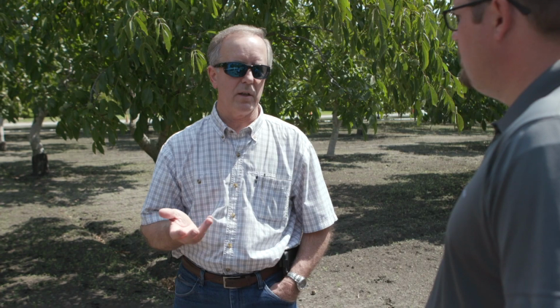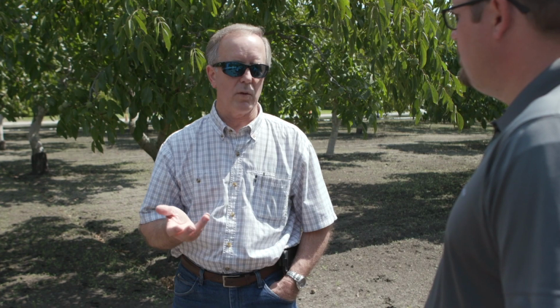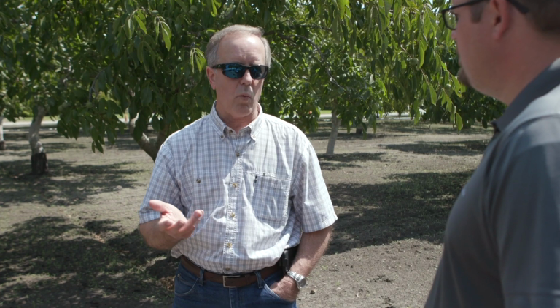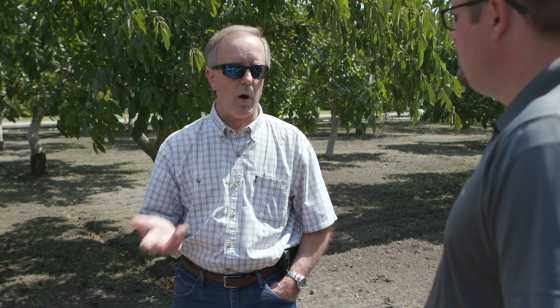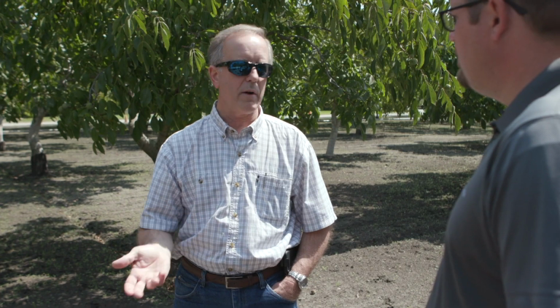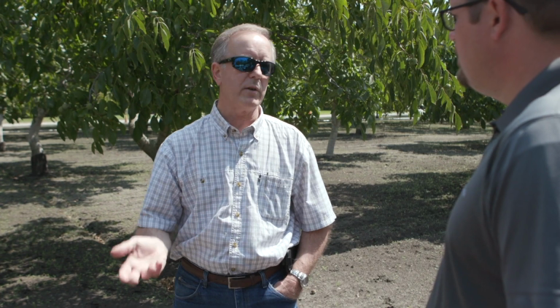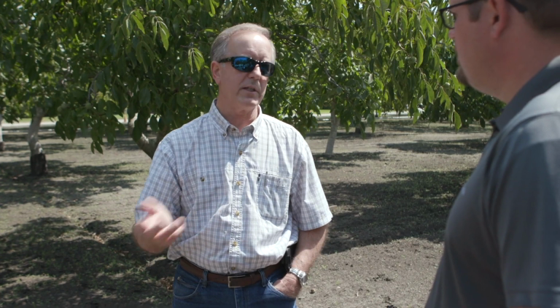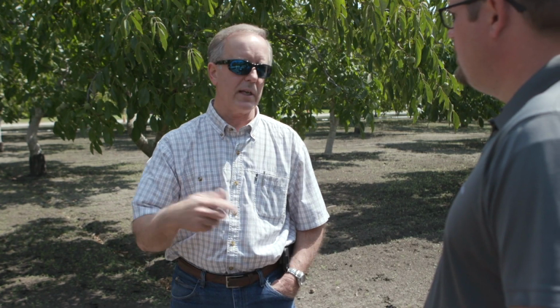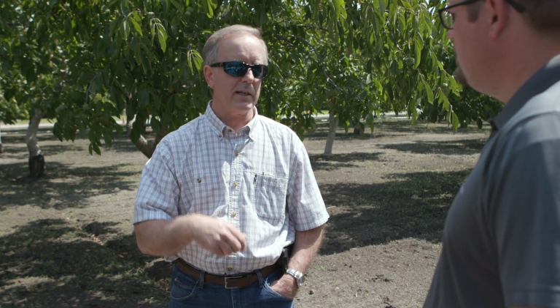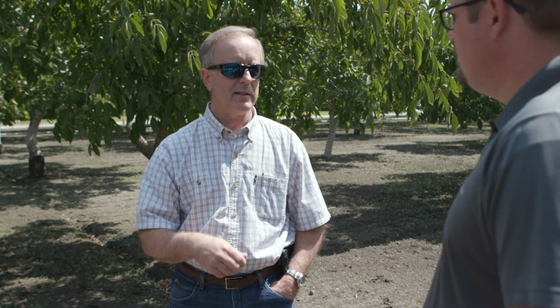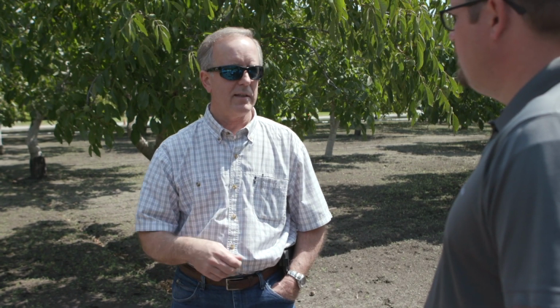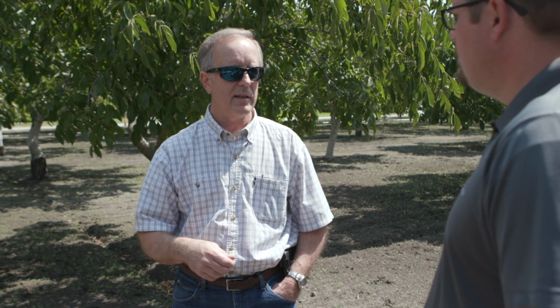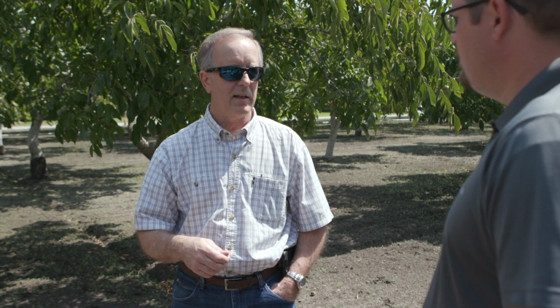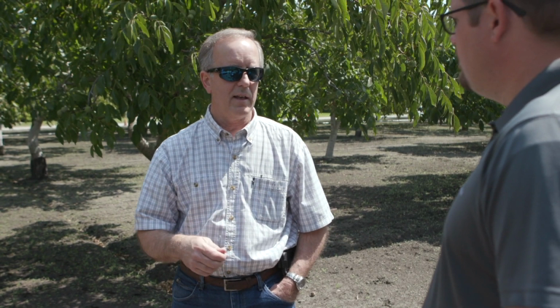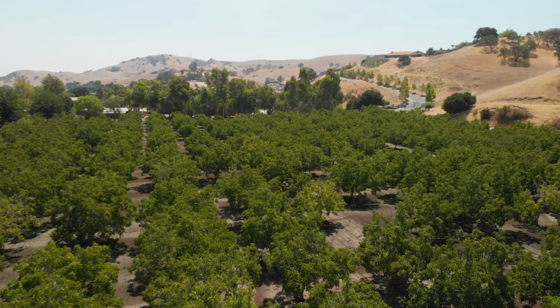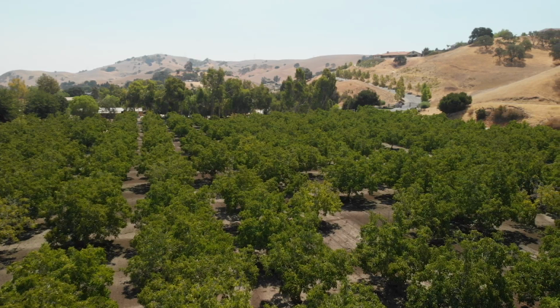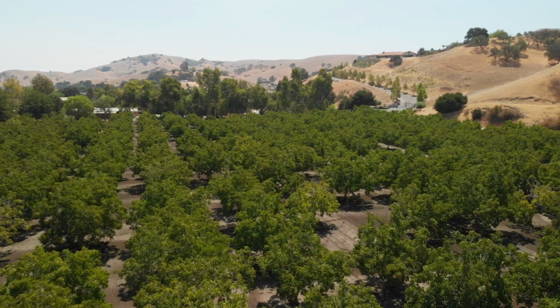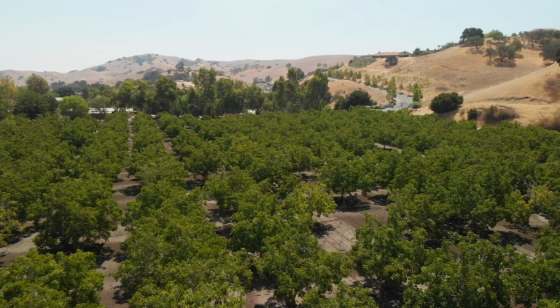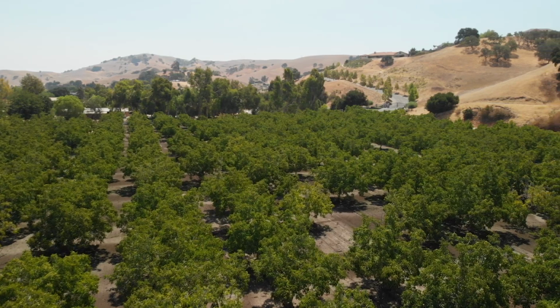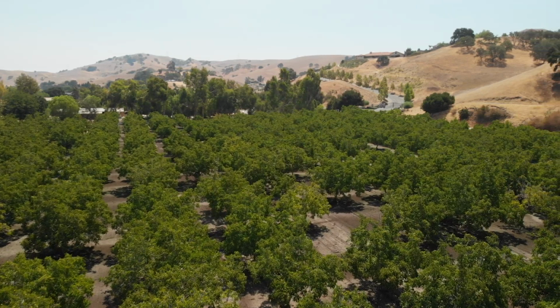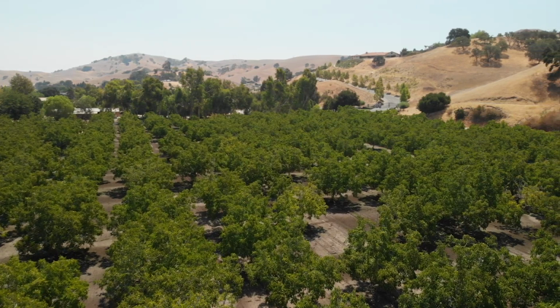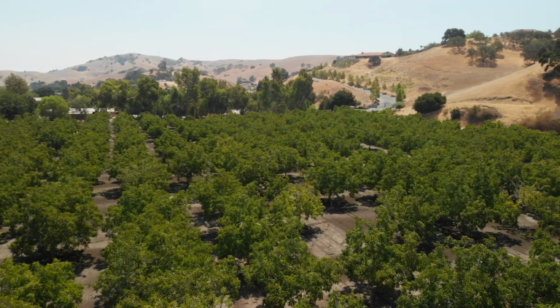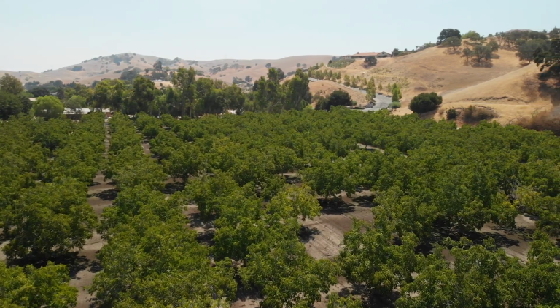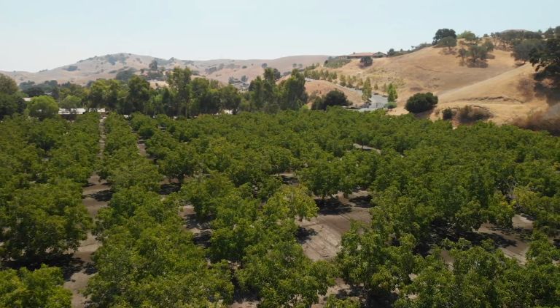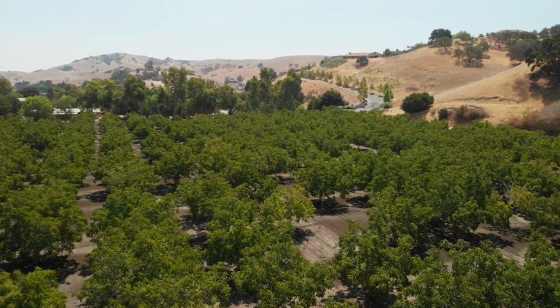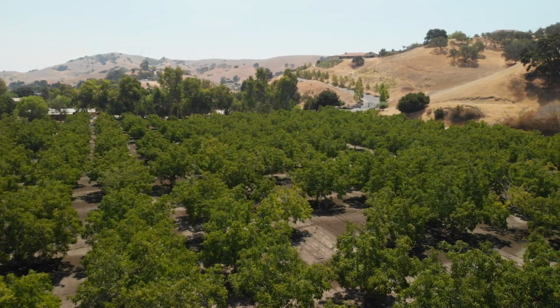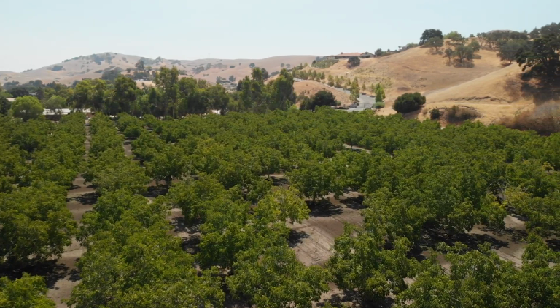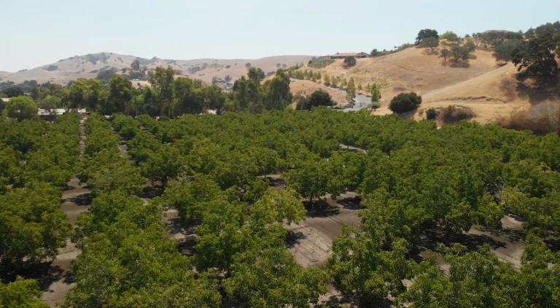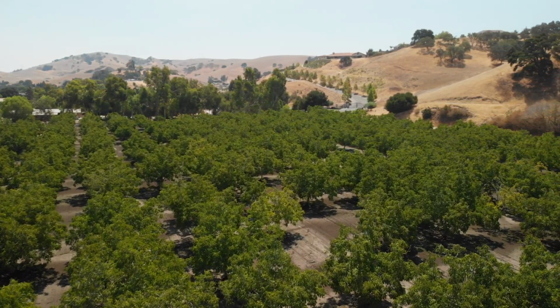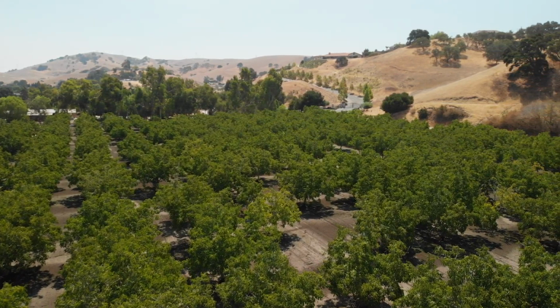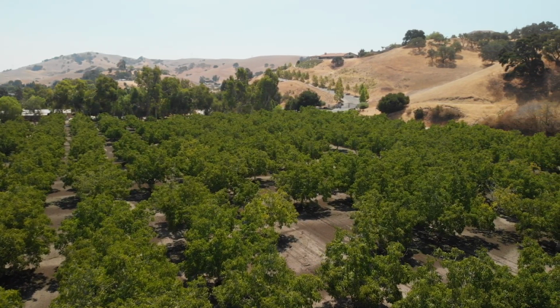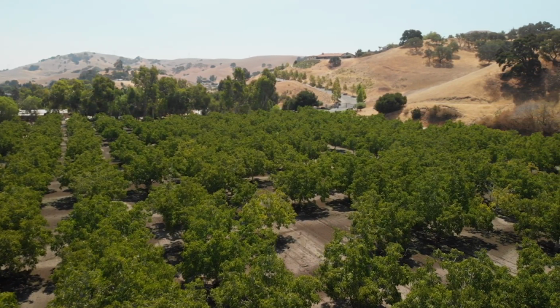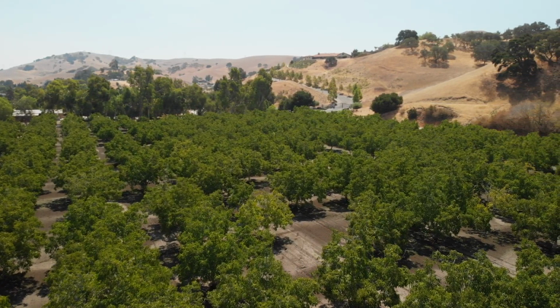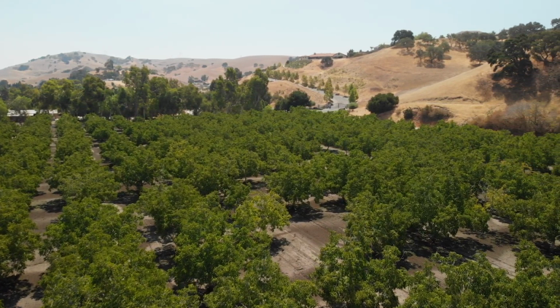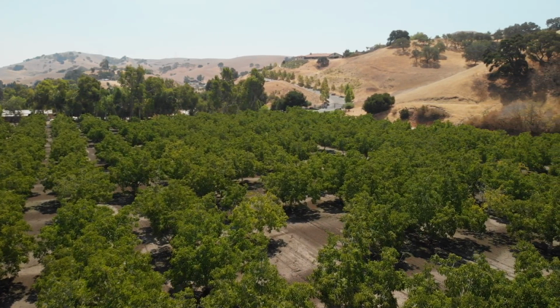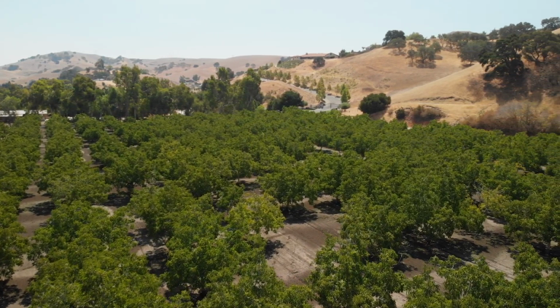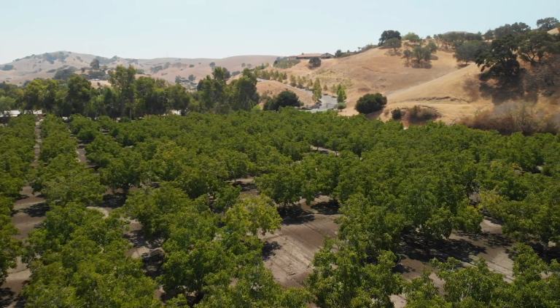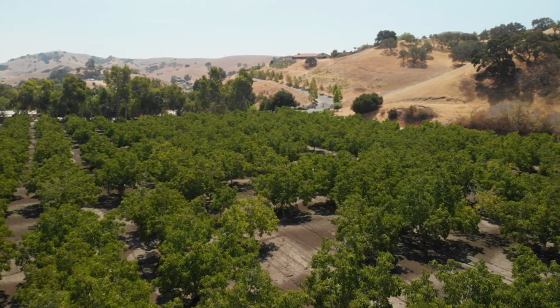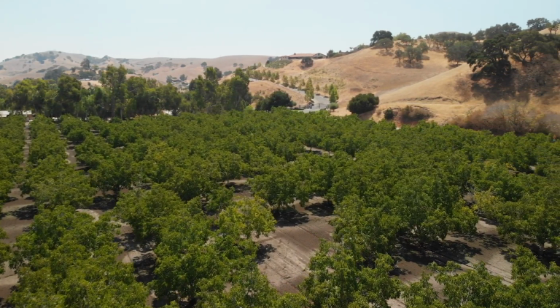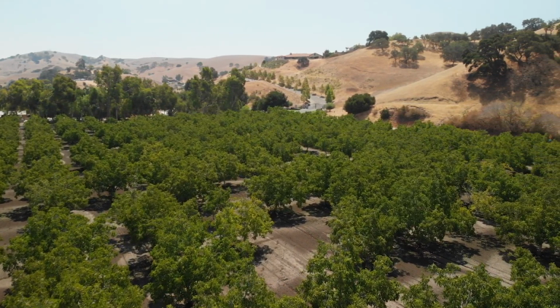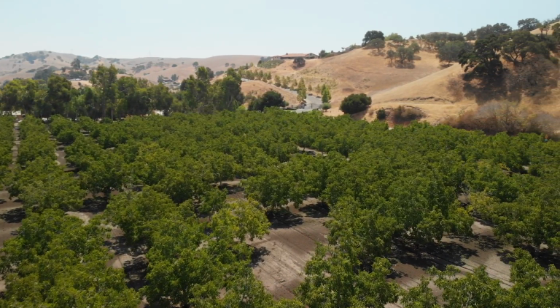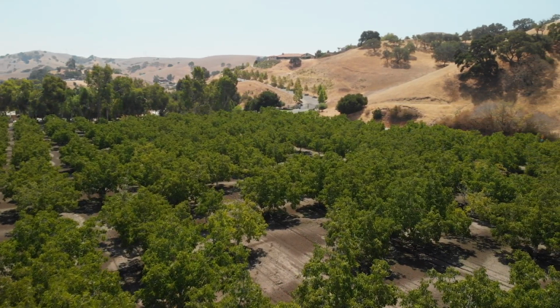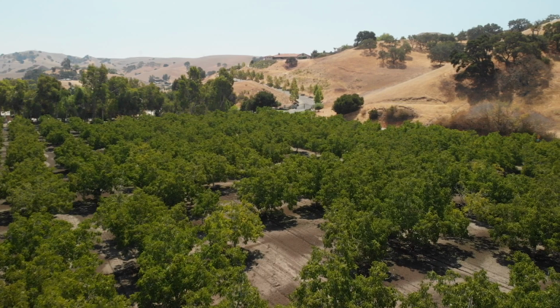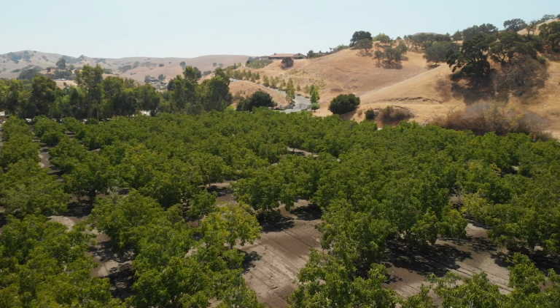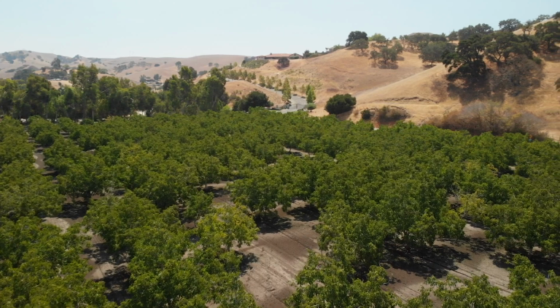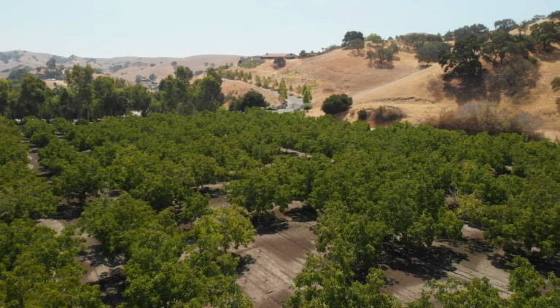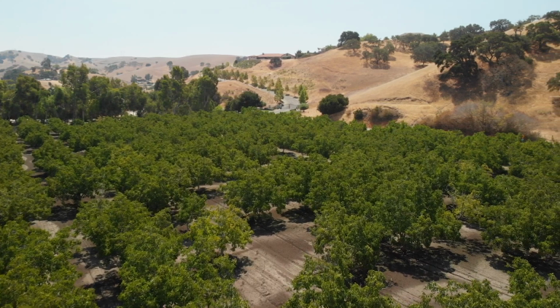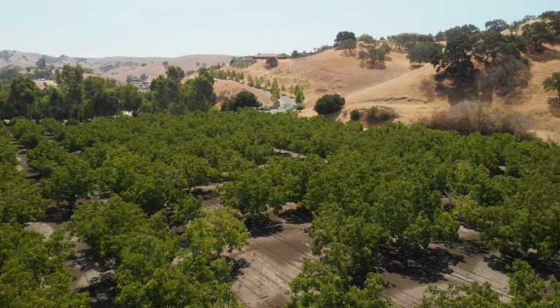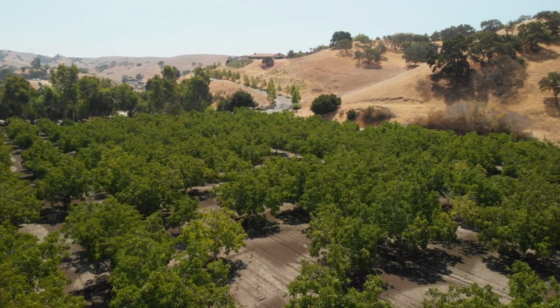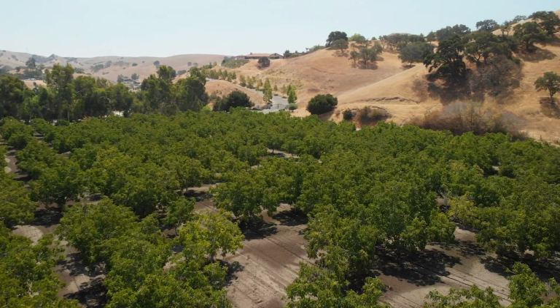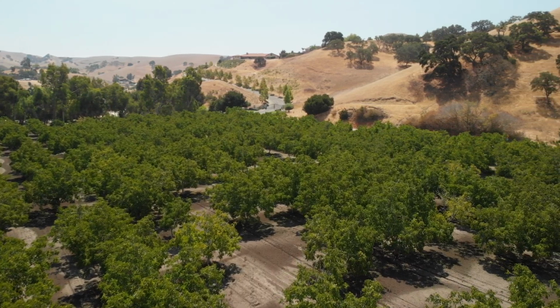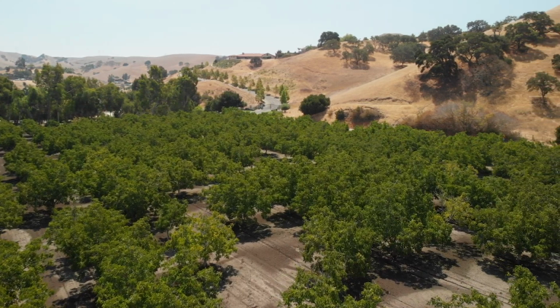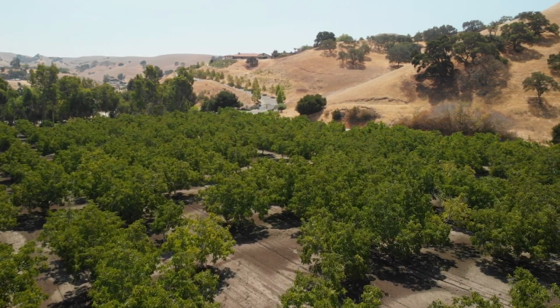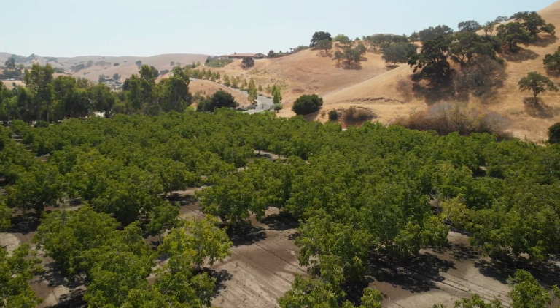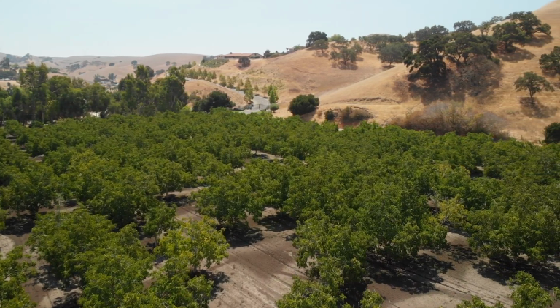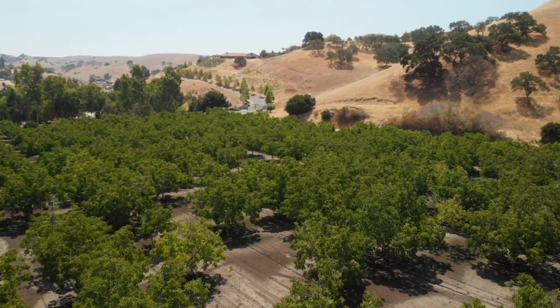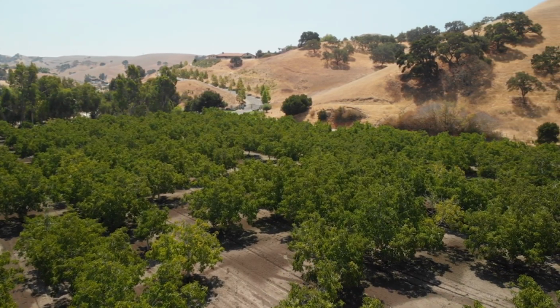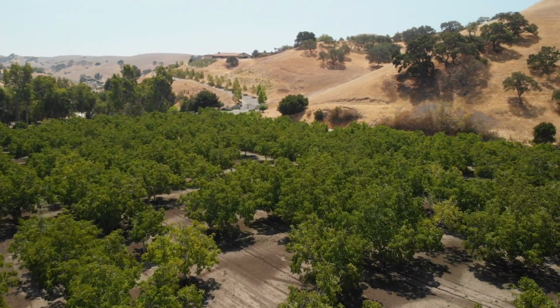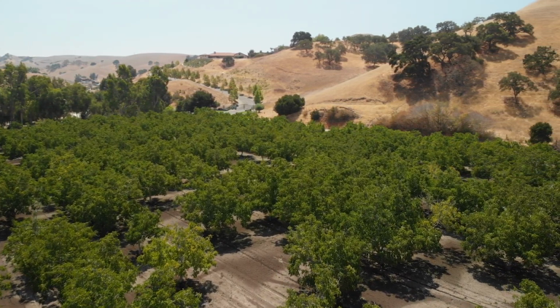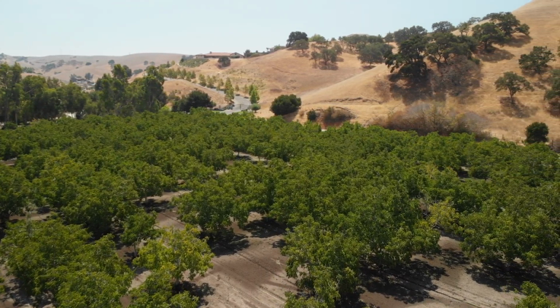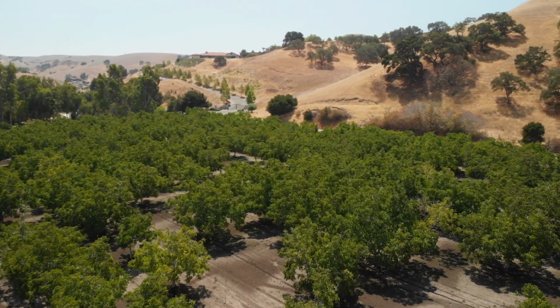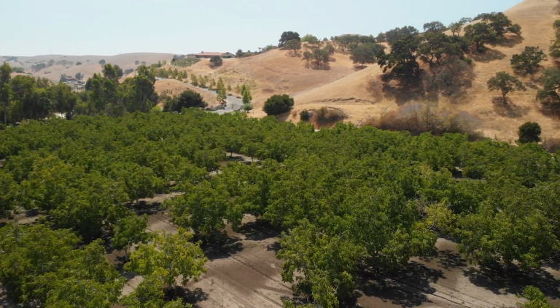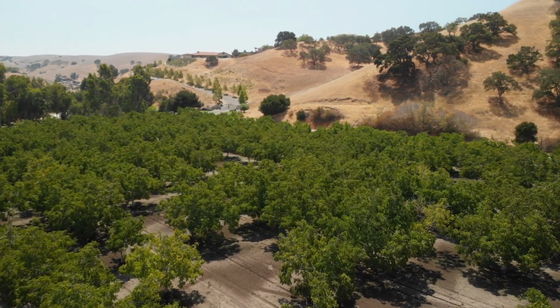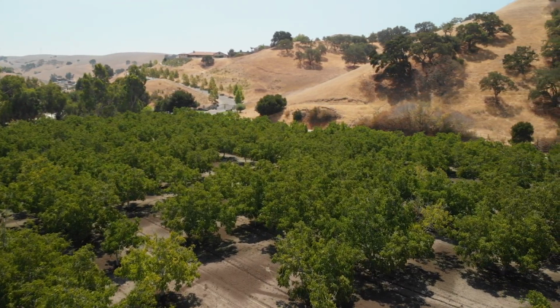The water is second, and after that it's the markets that will allow you to plant whatever needs to be planted, but it all starts with the soil.